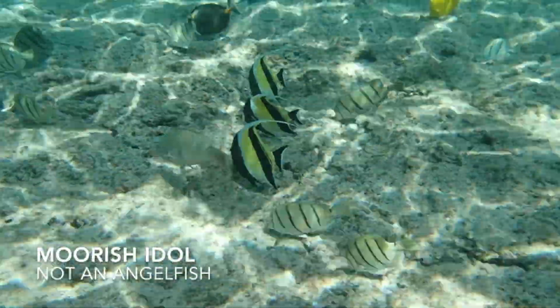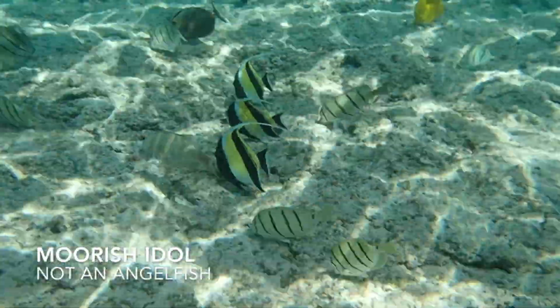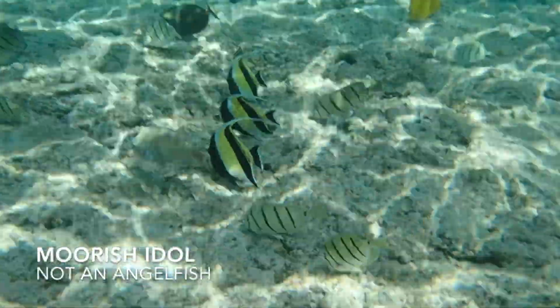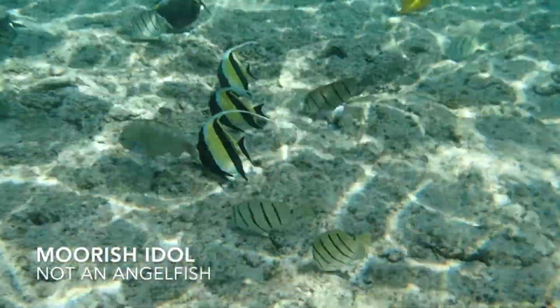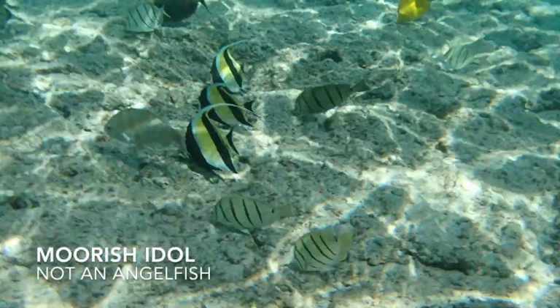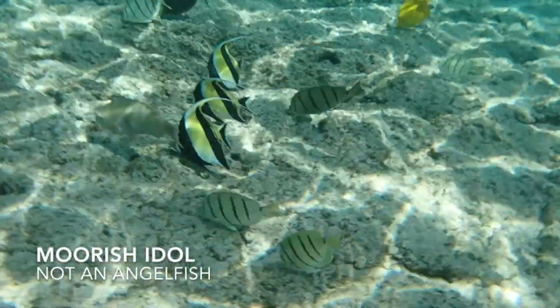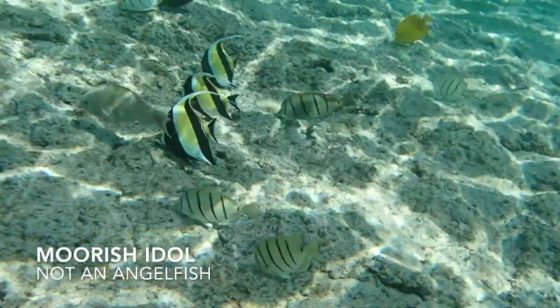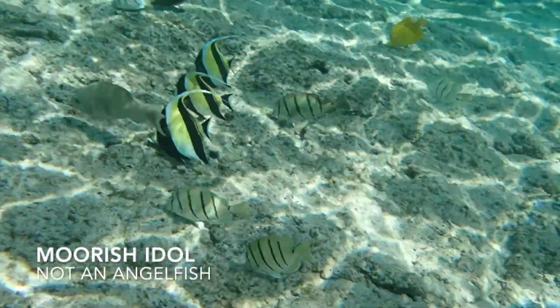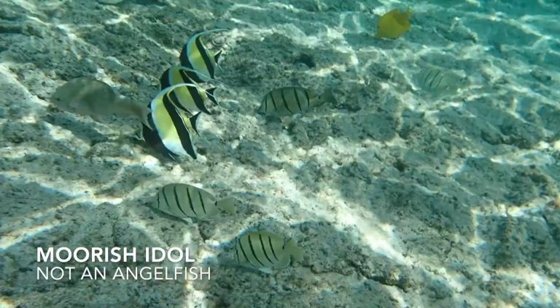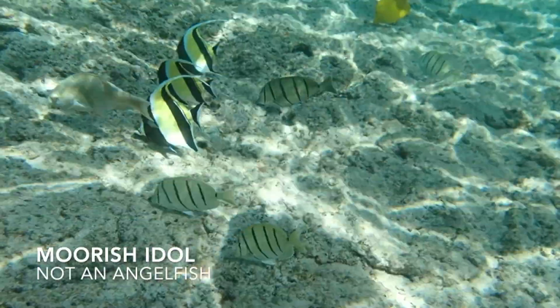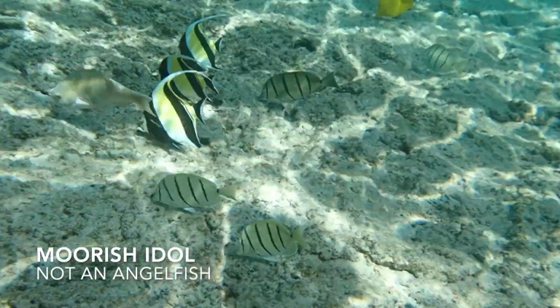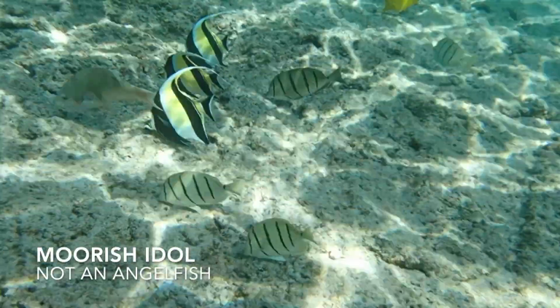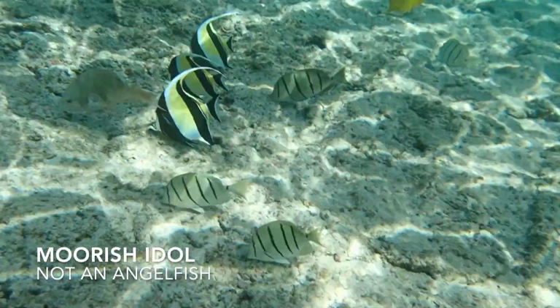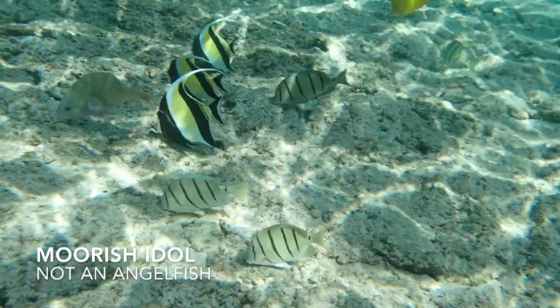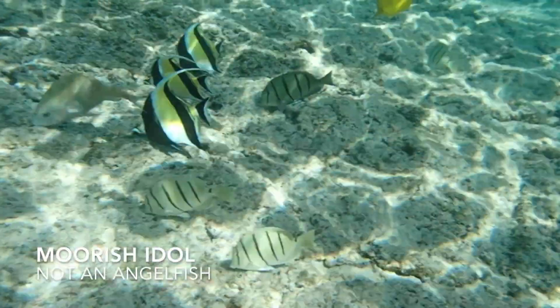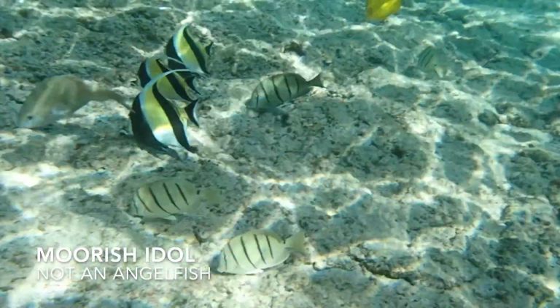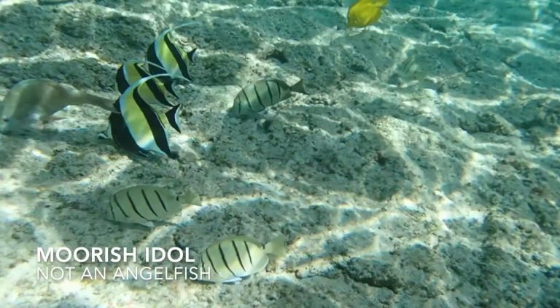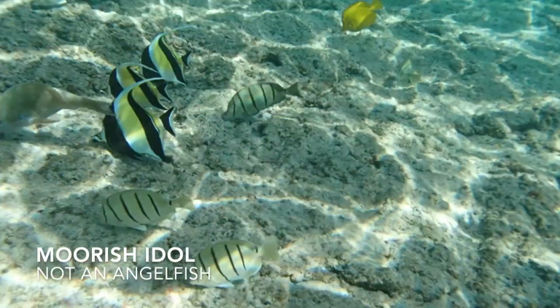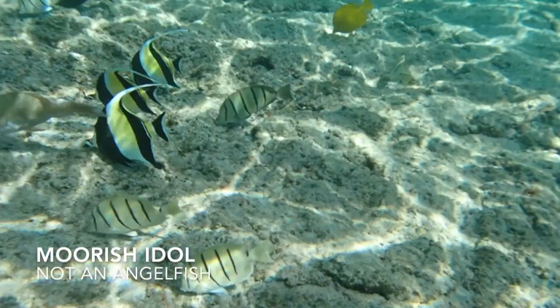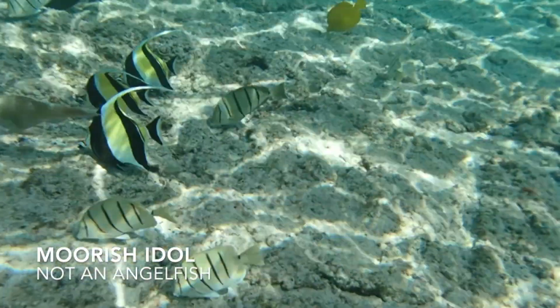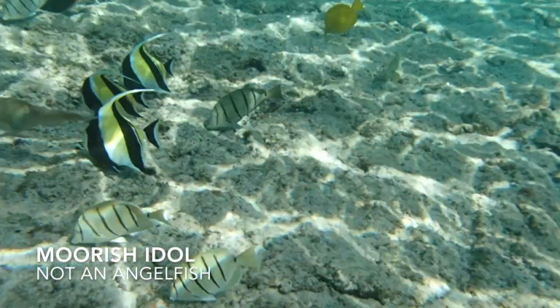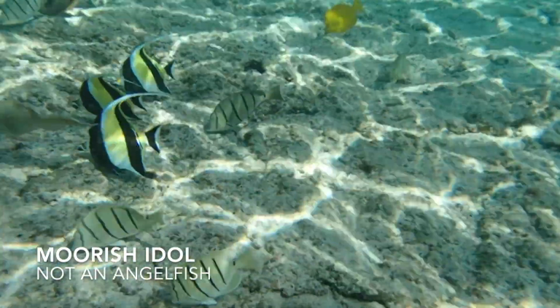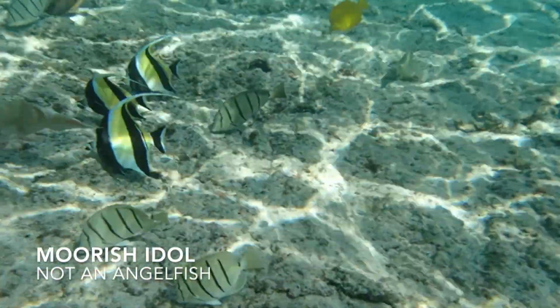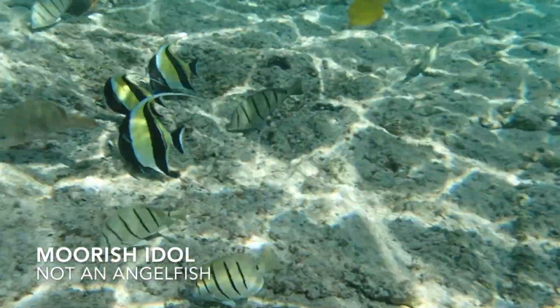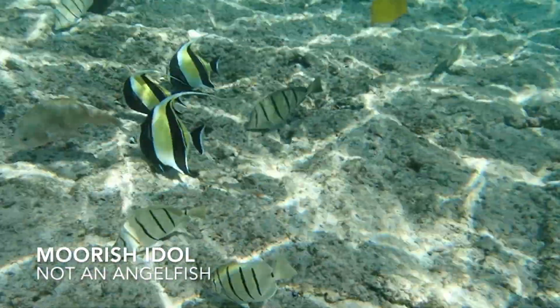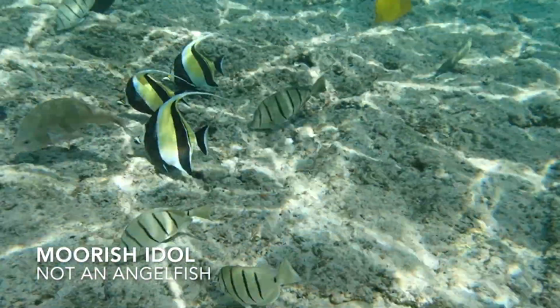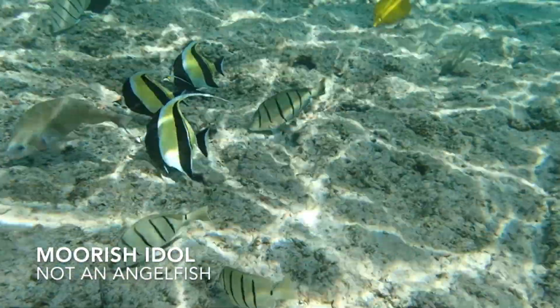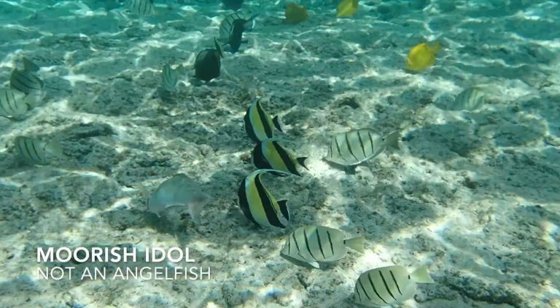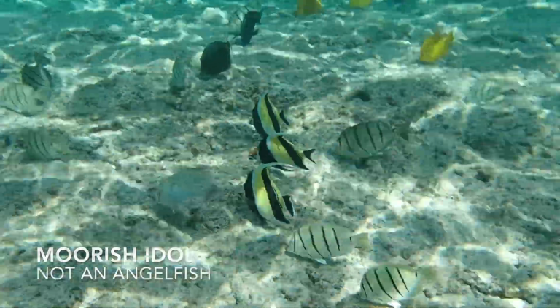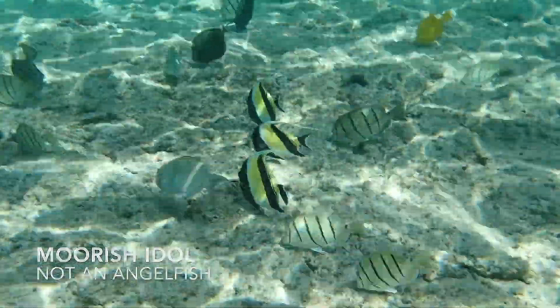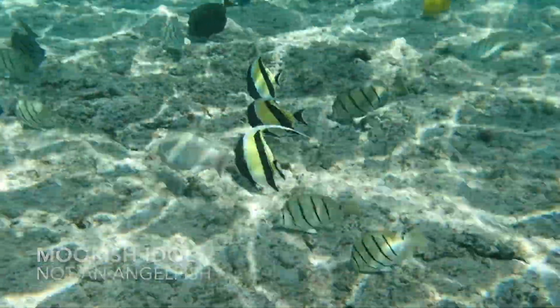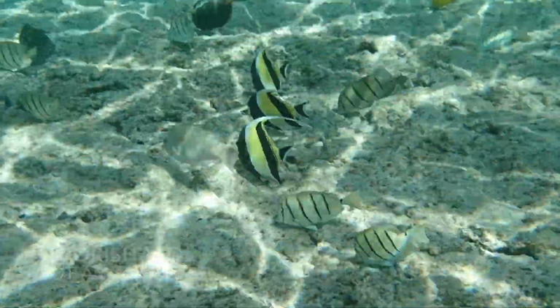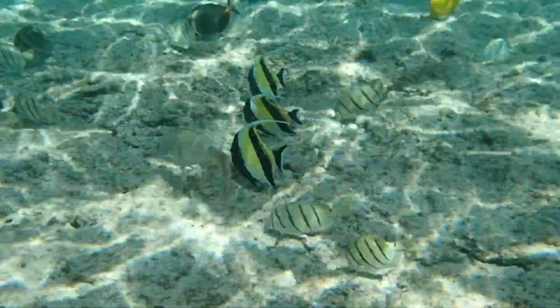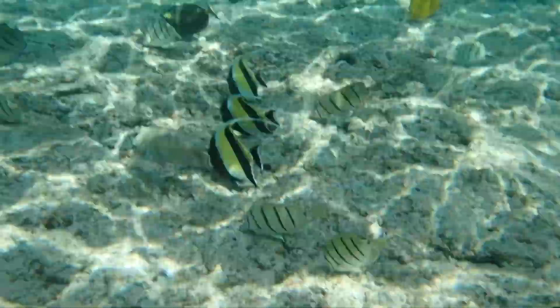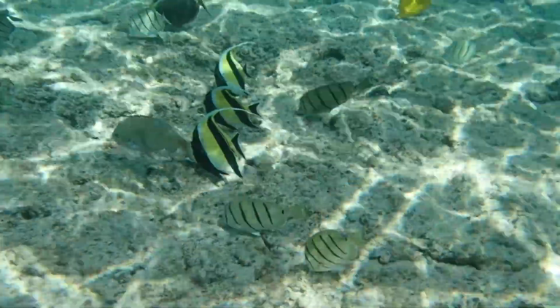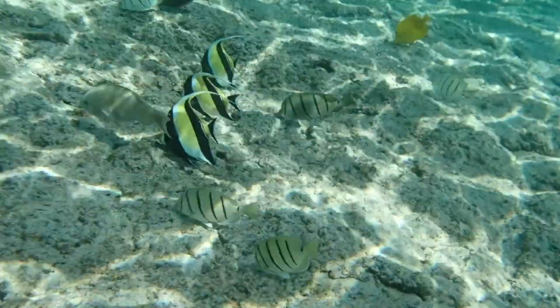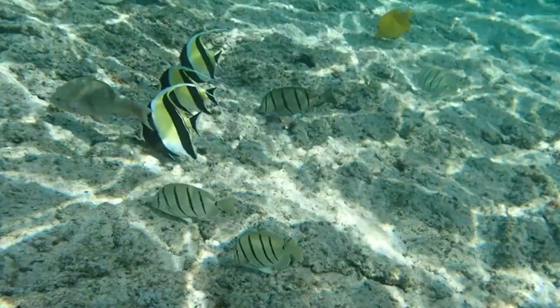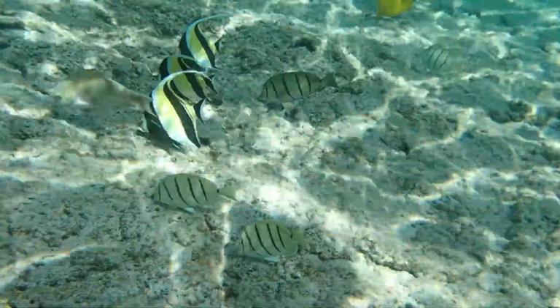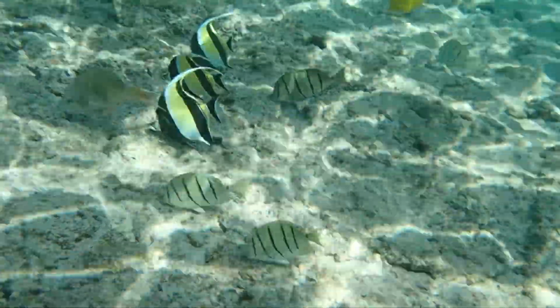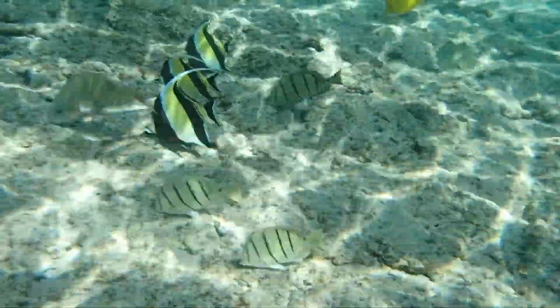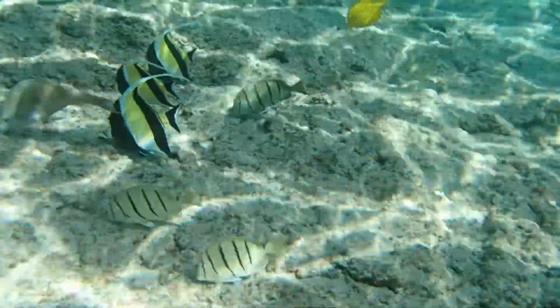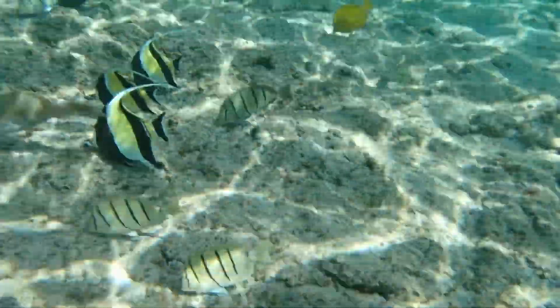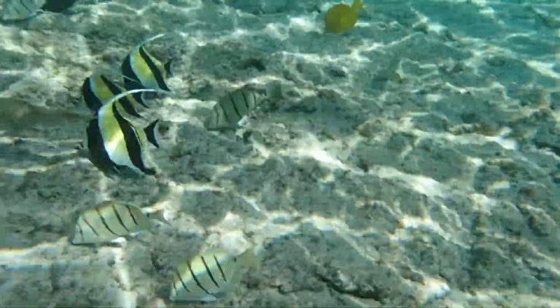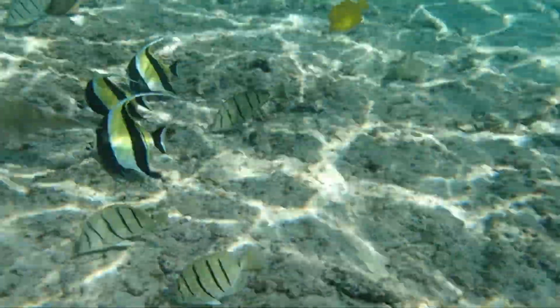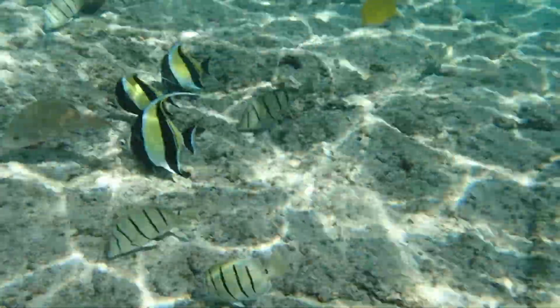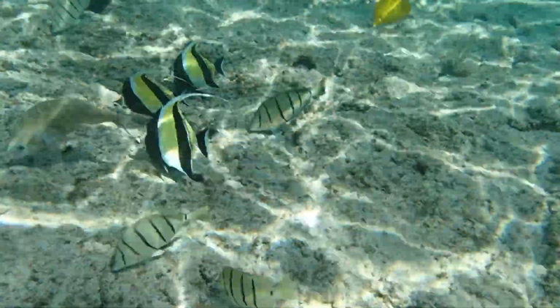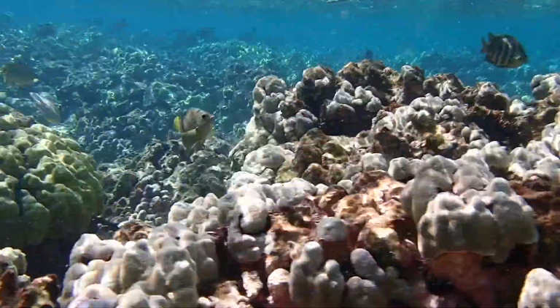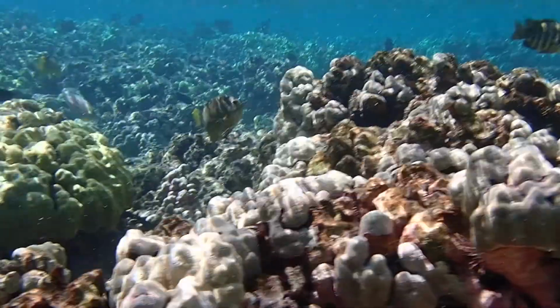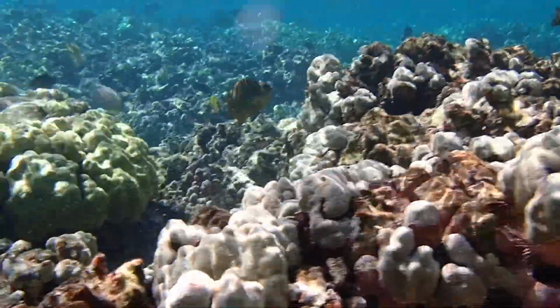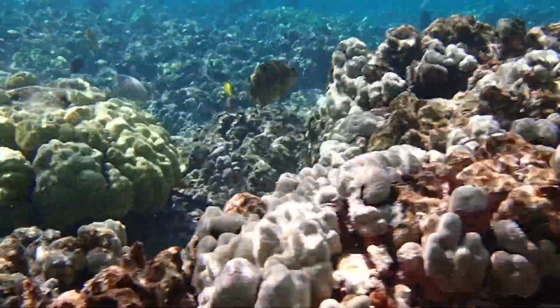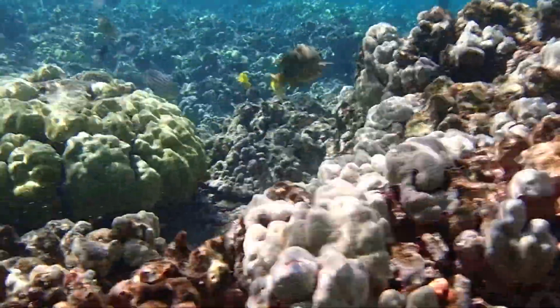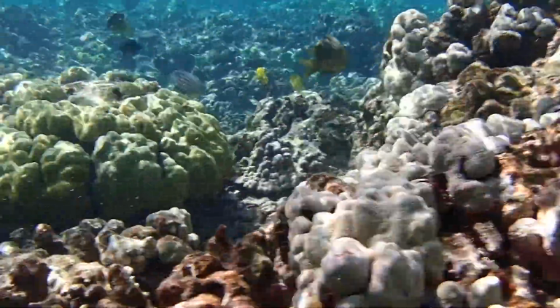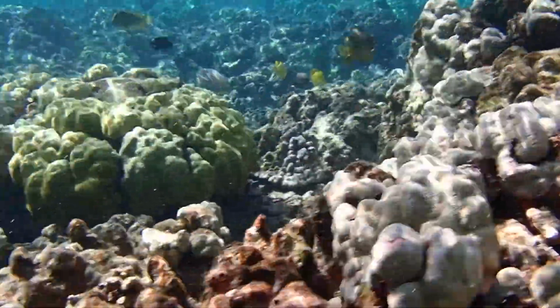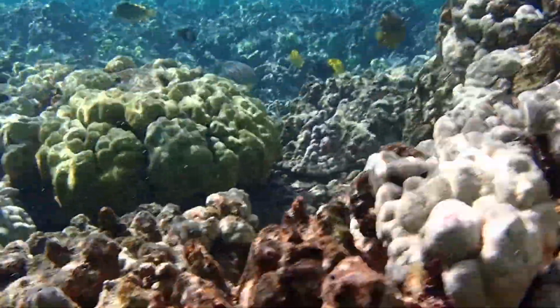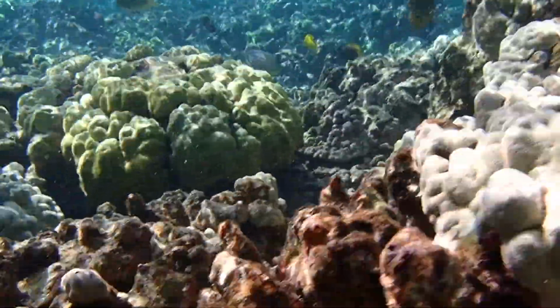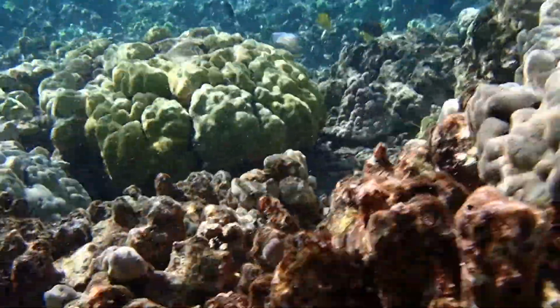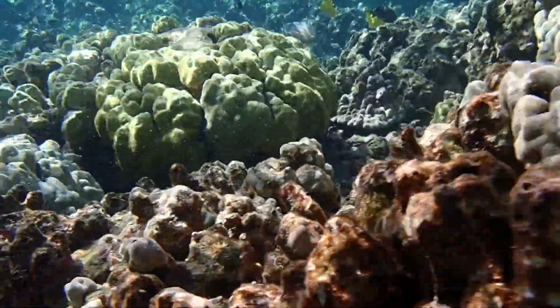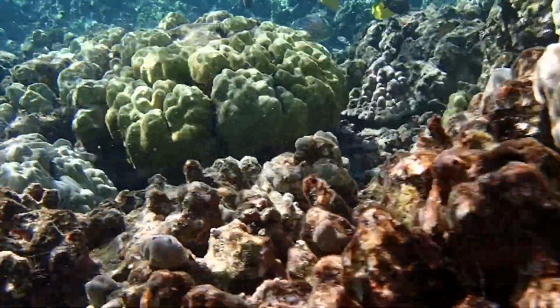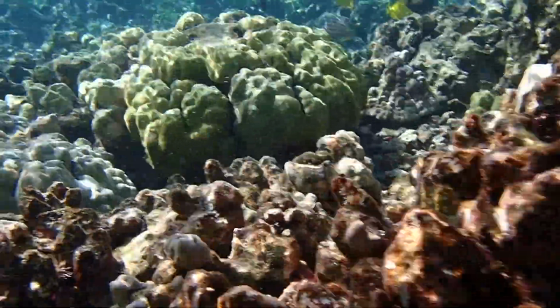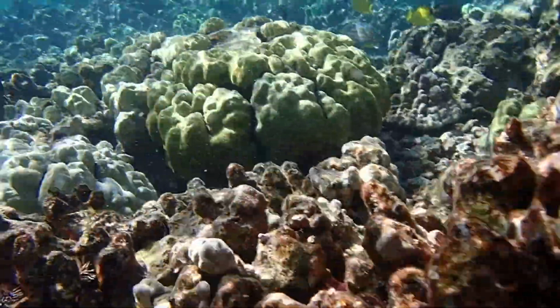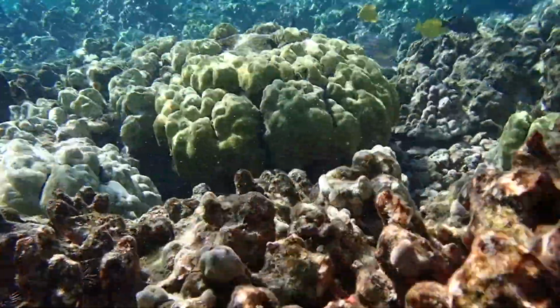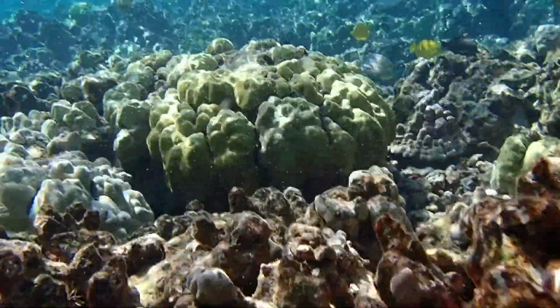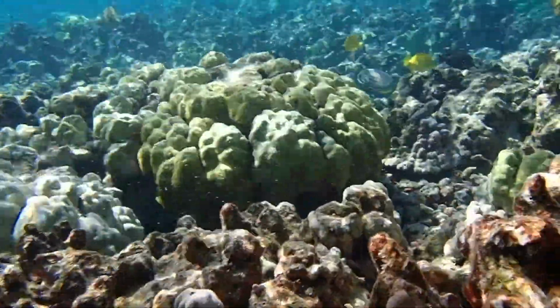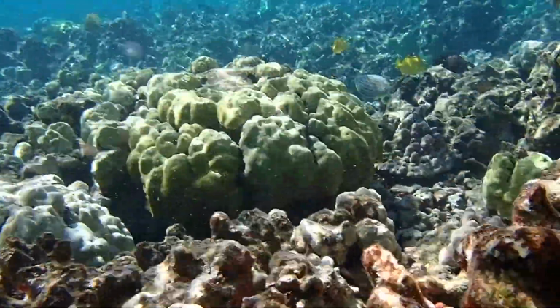These are Moorish idols. Some people call them angelfish, but they're not angelfish — they're Moorish idols.